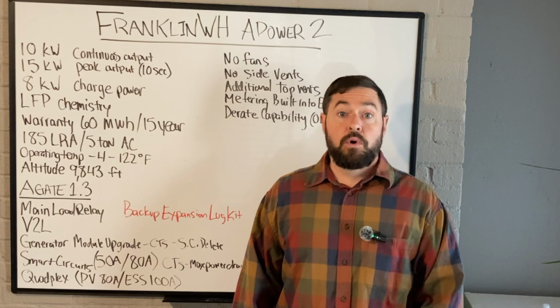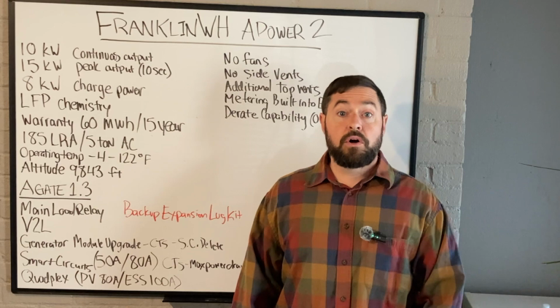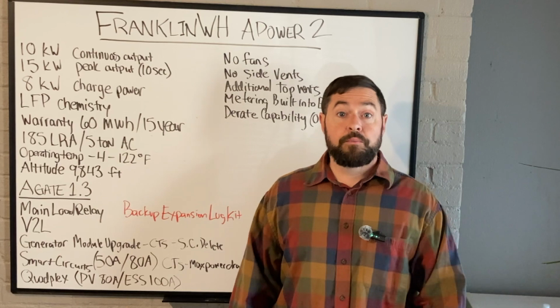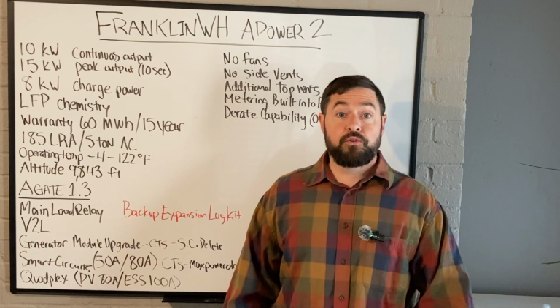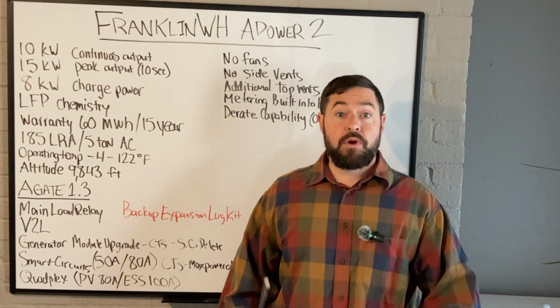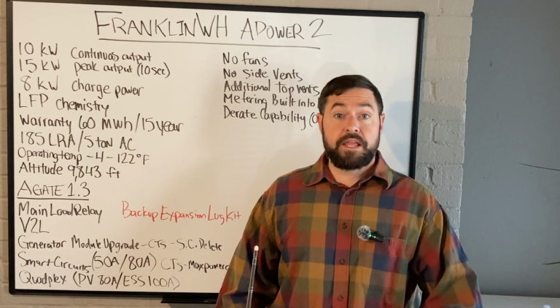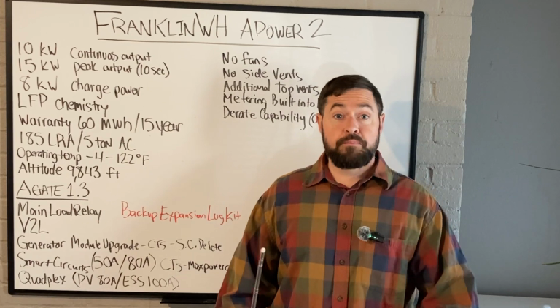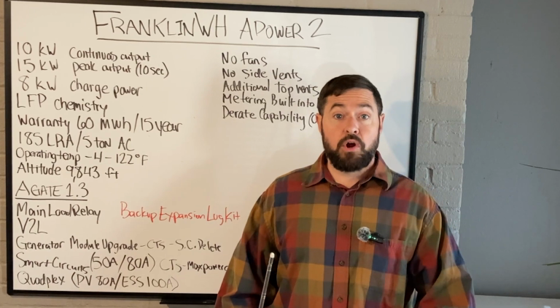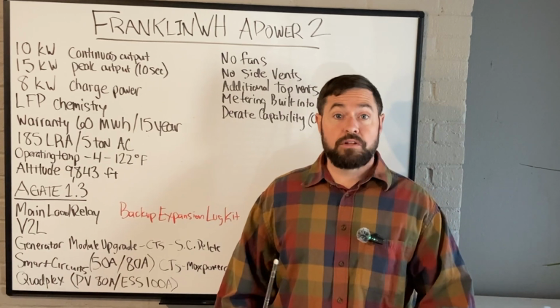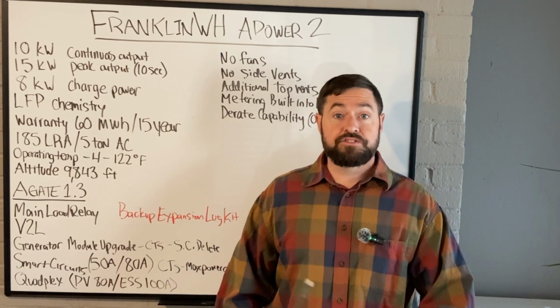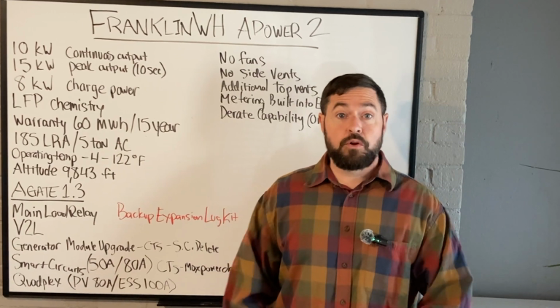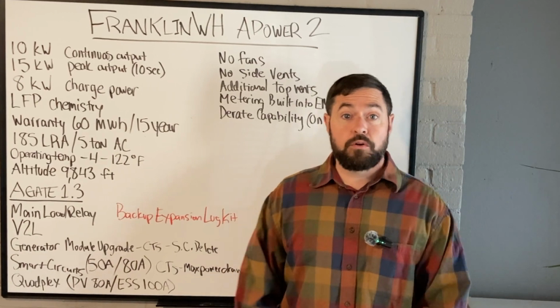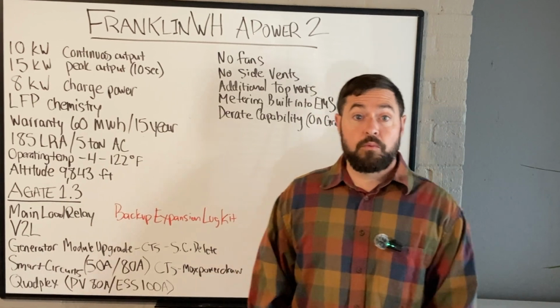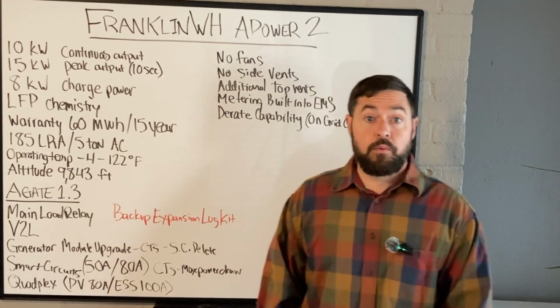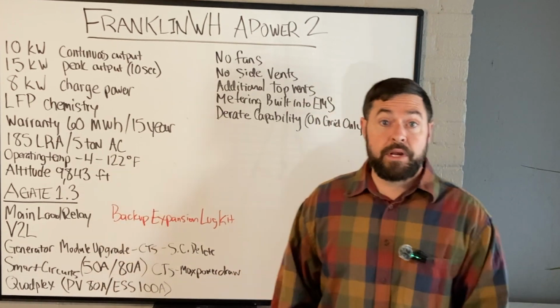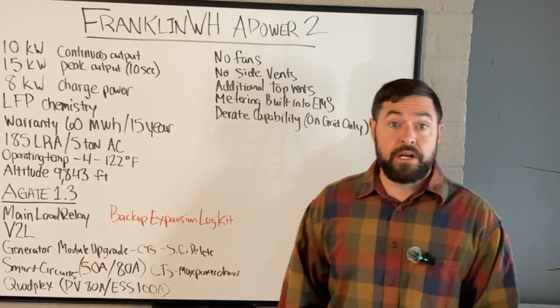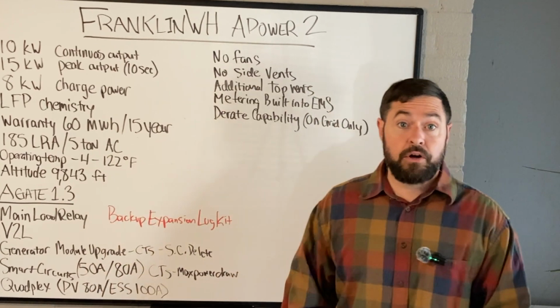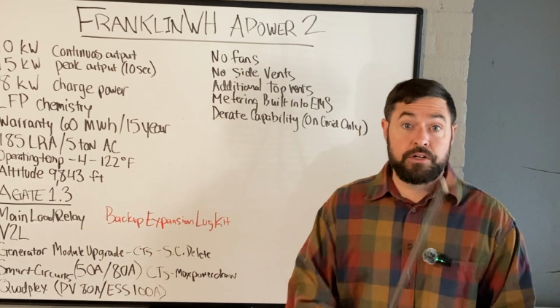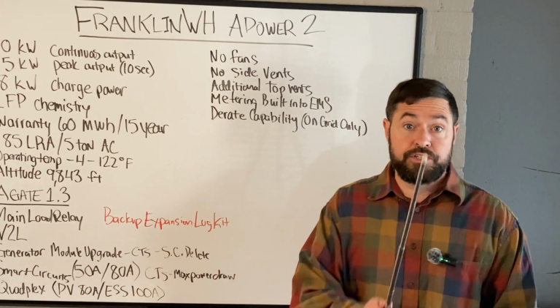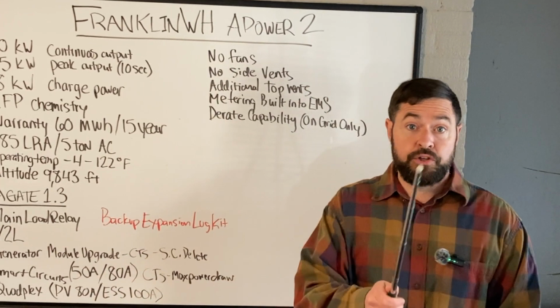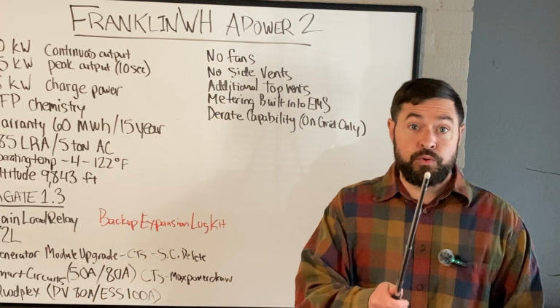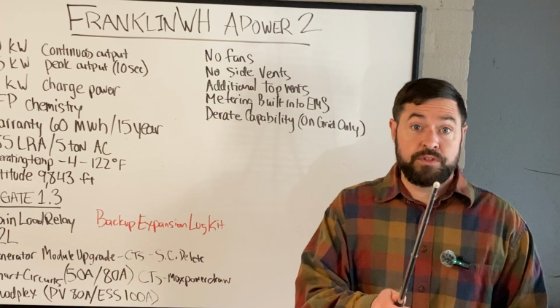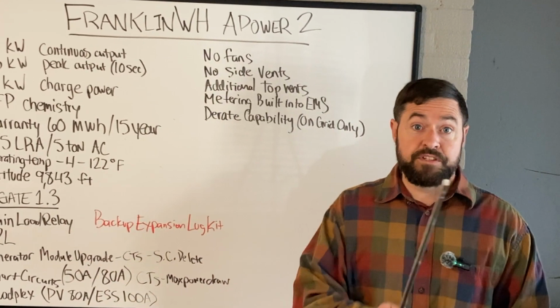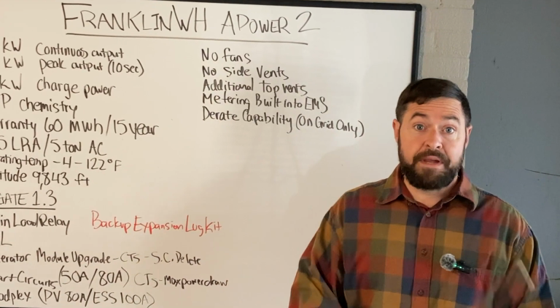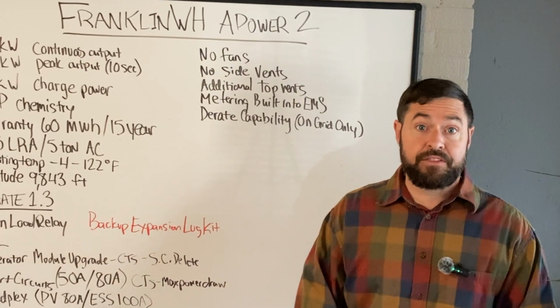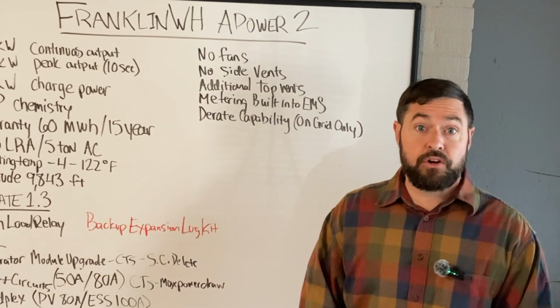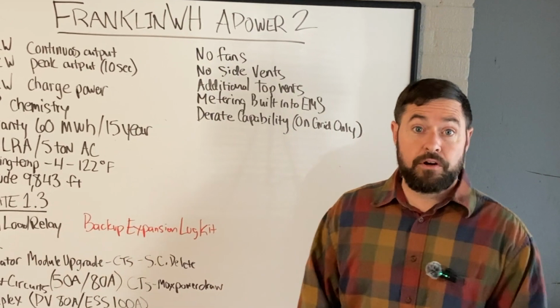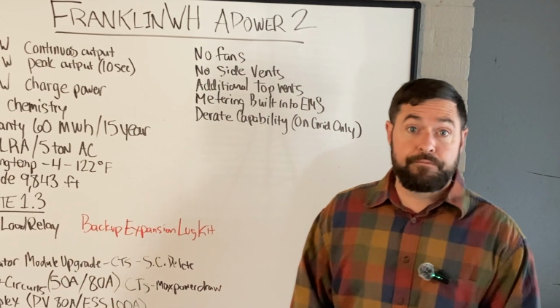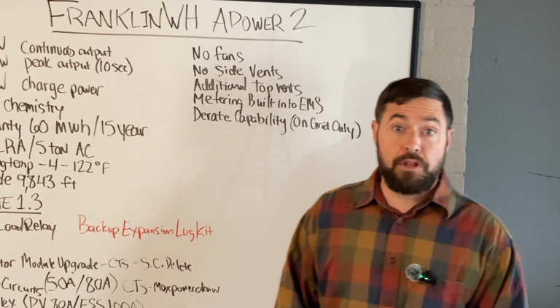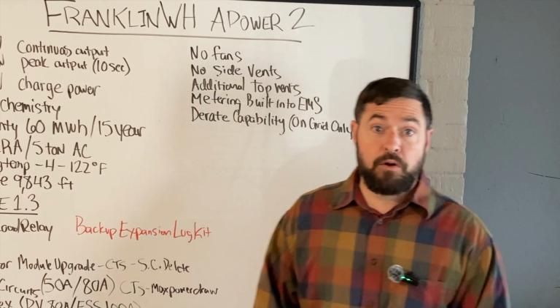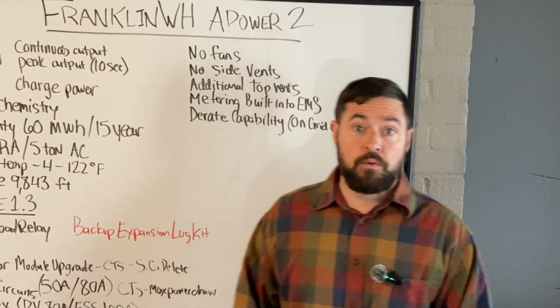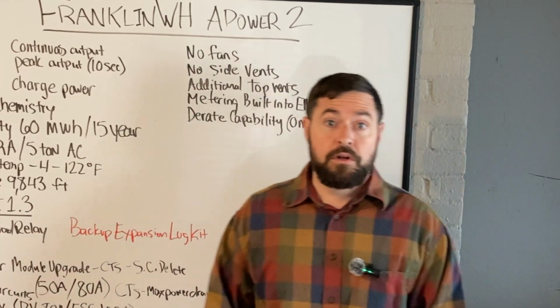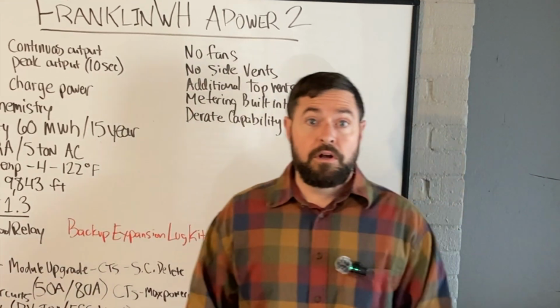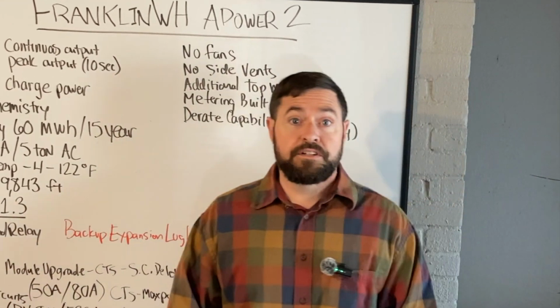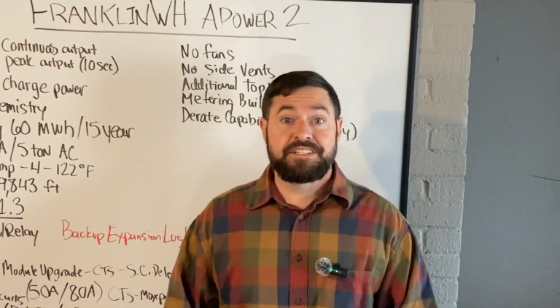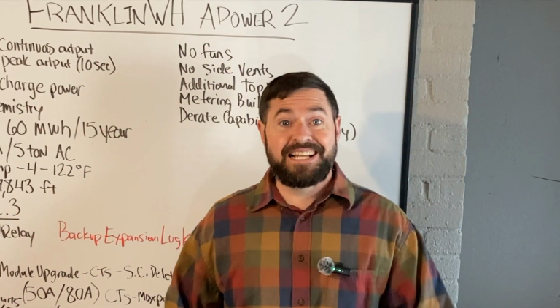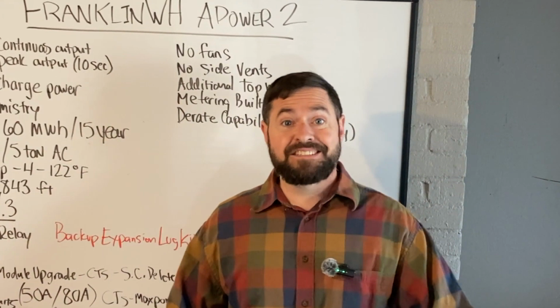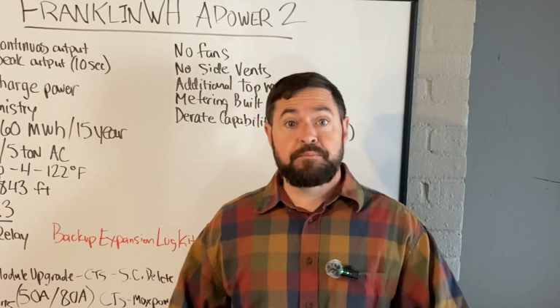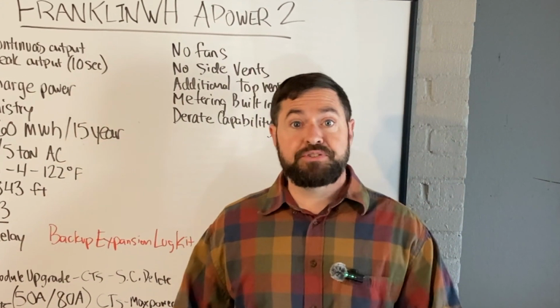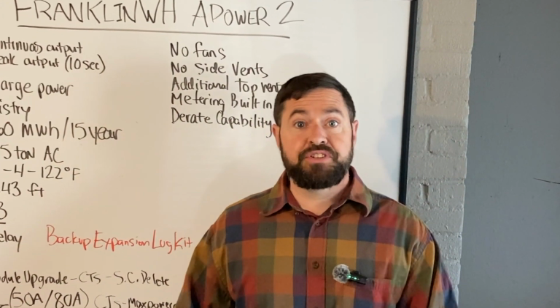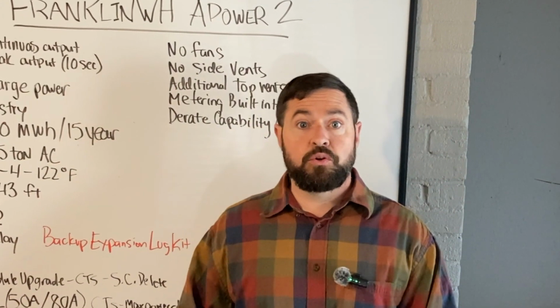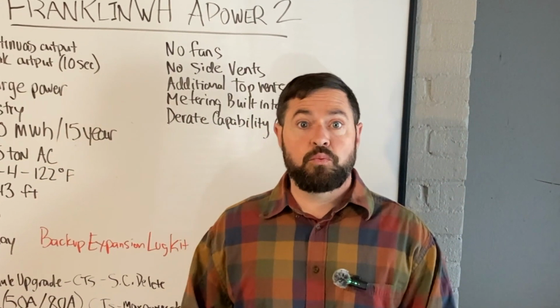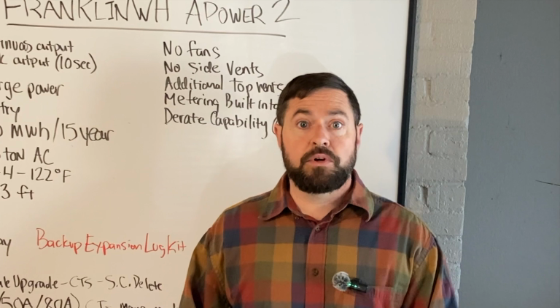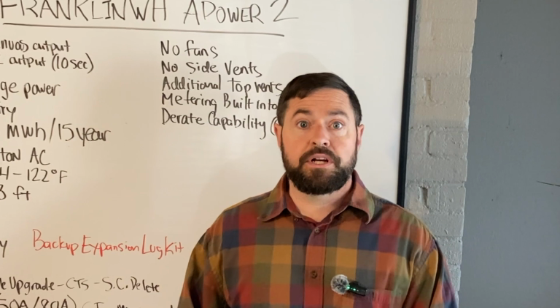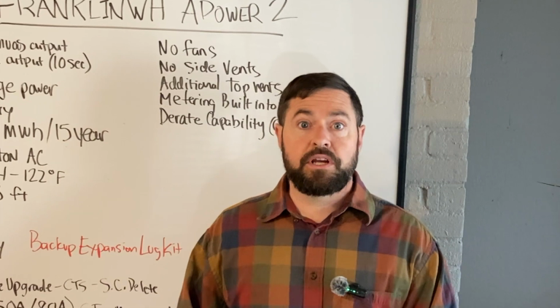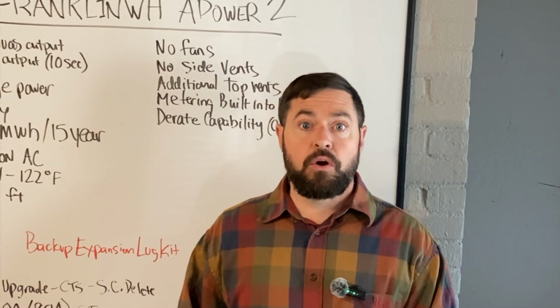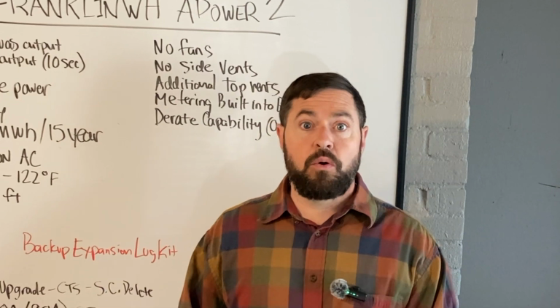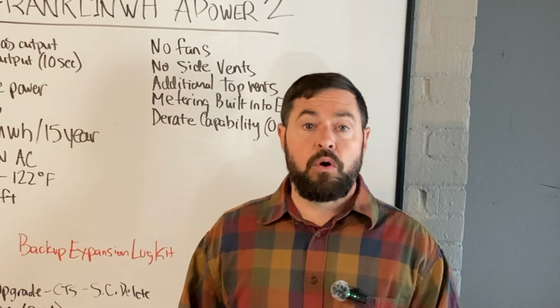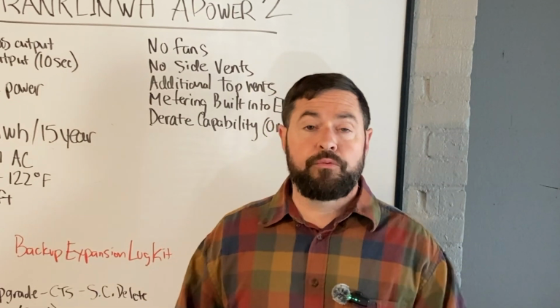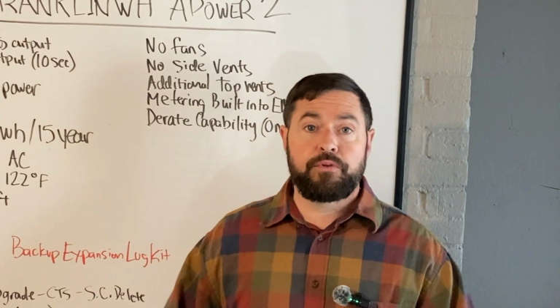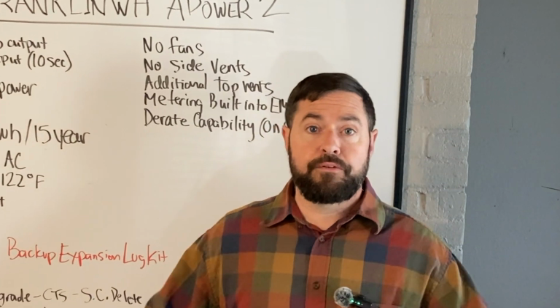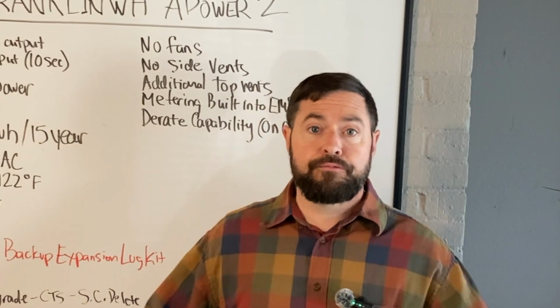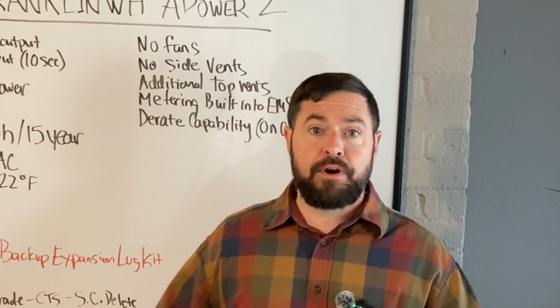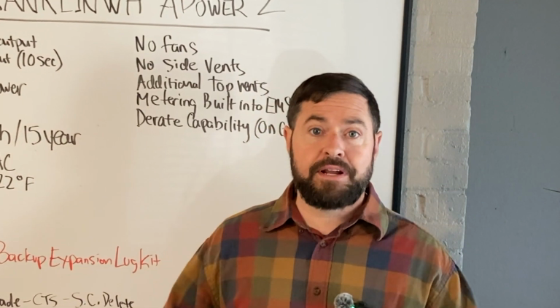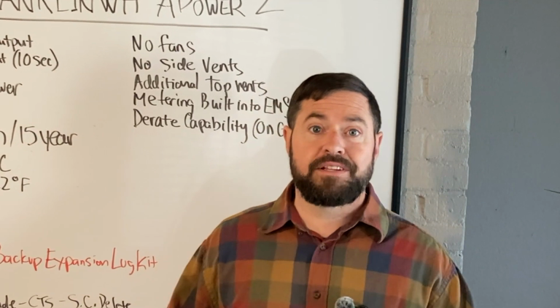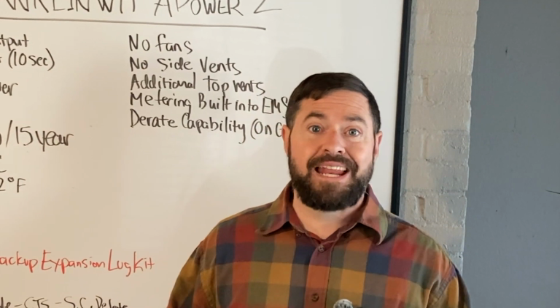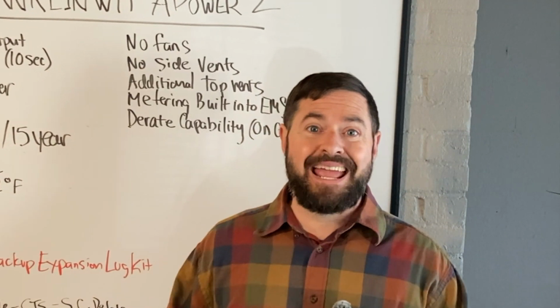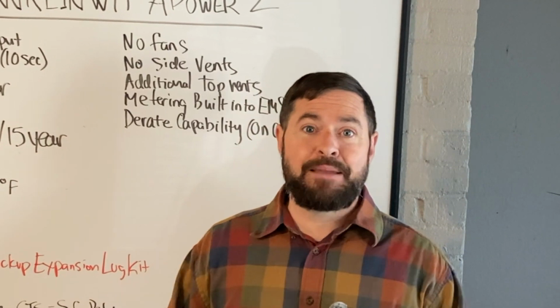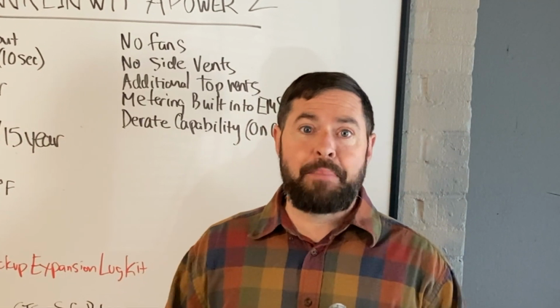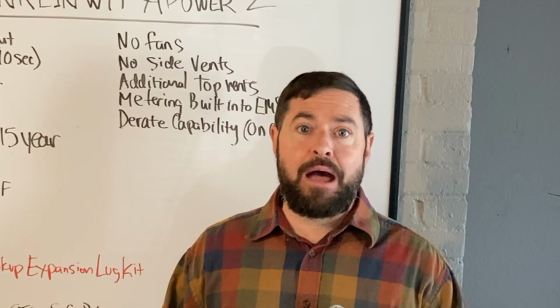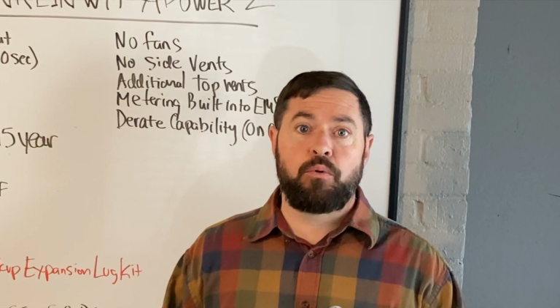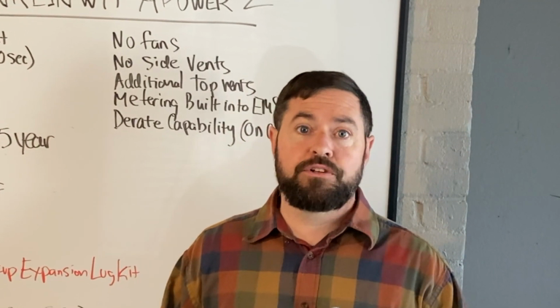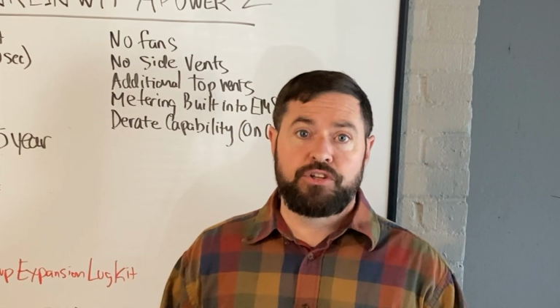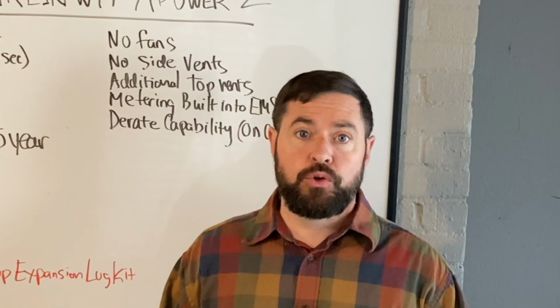Welcome to Rocky Broad Solar, where we encourage you to make the current flow. On today's episode, we're going to go over the Franklin A-Power 2.